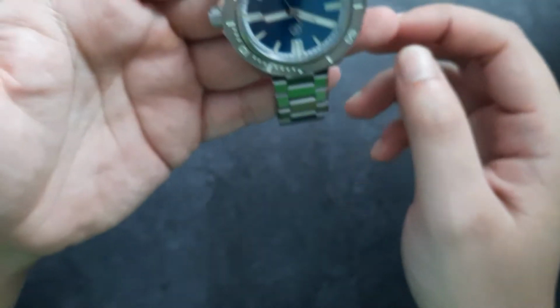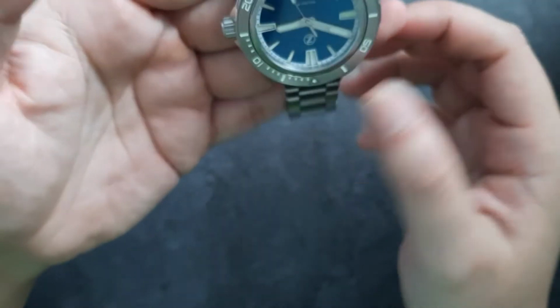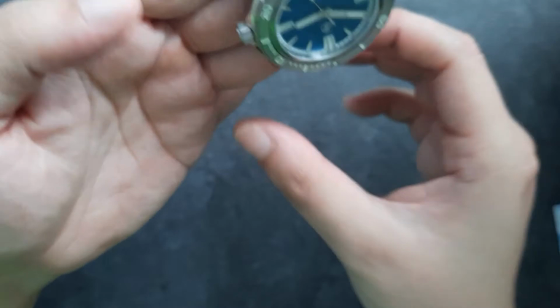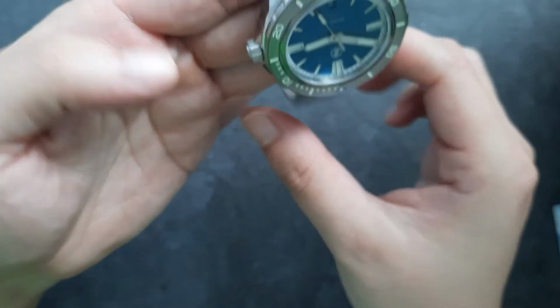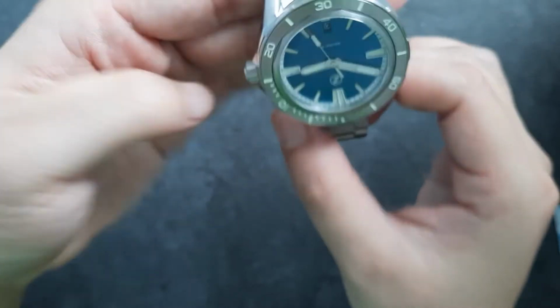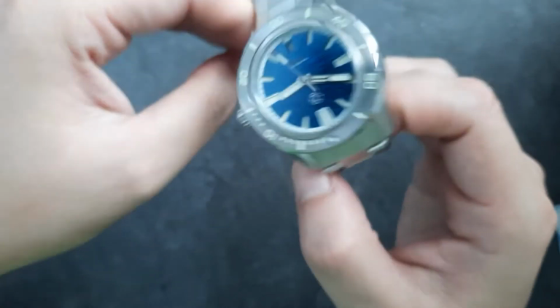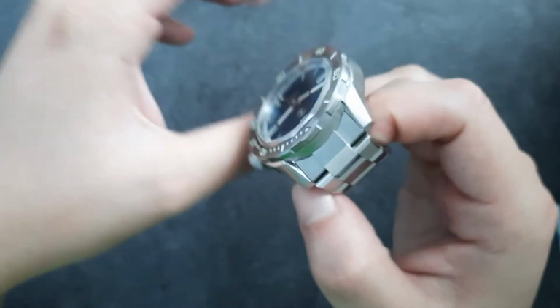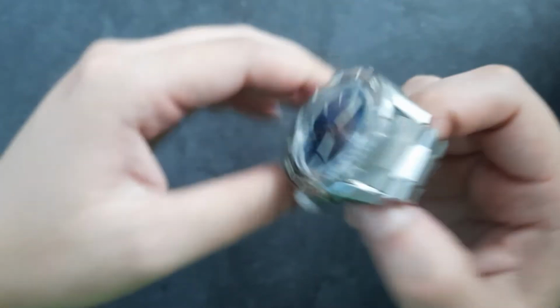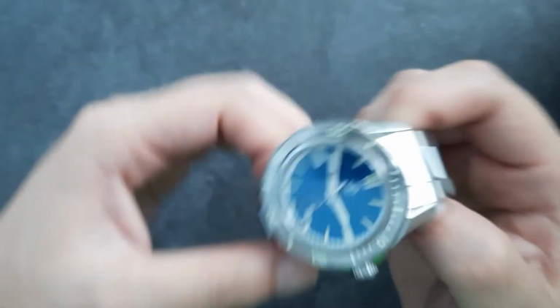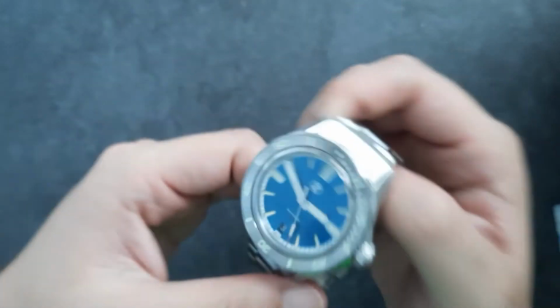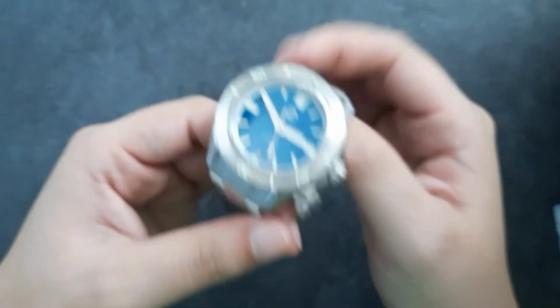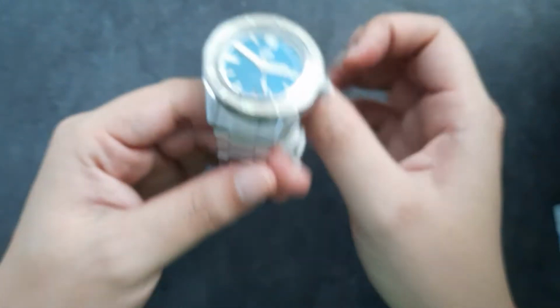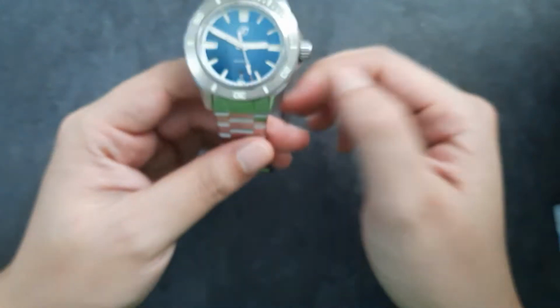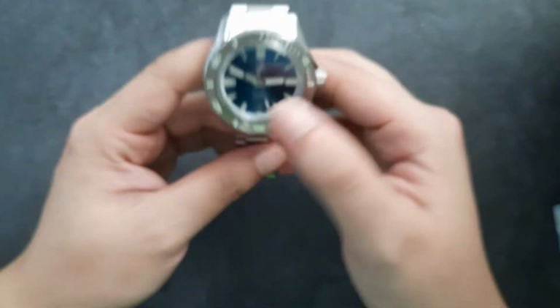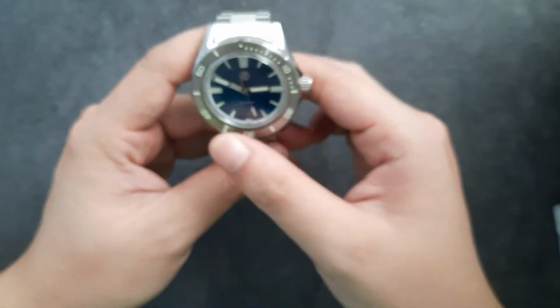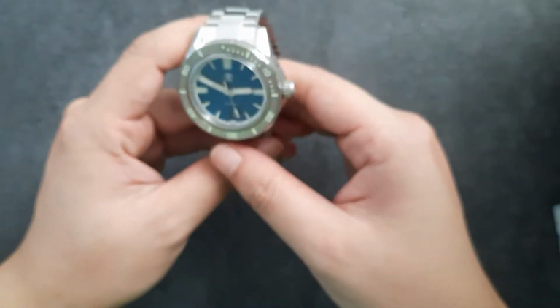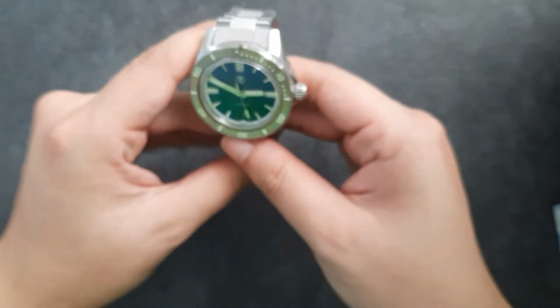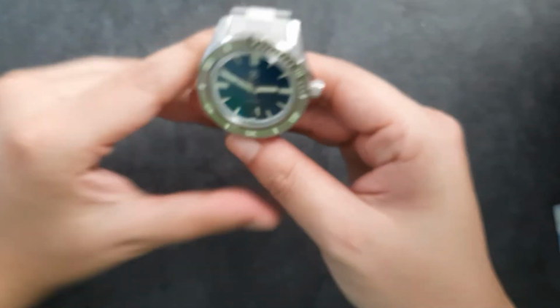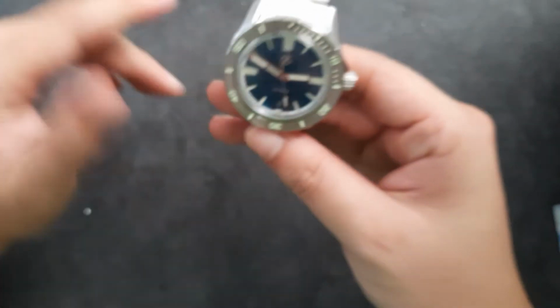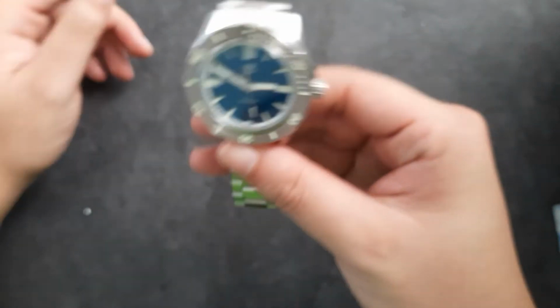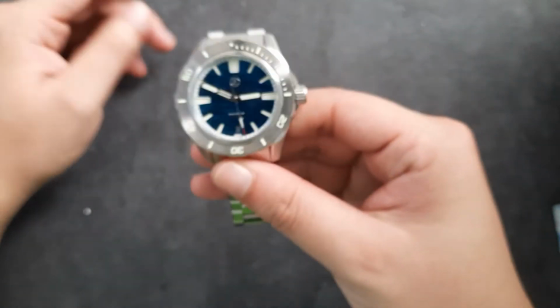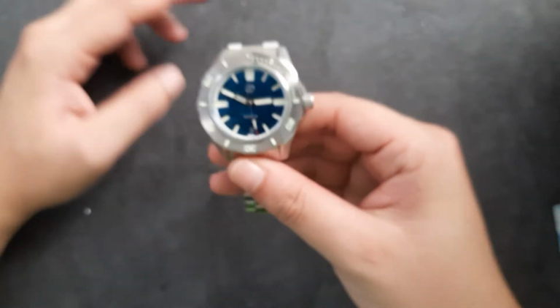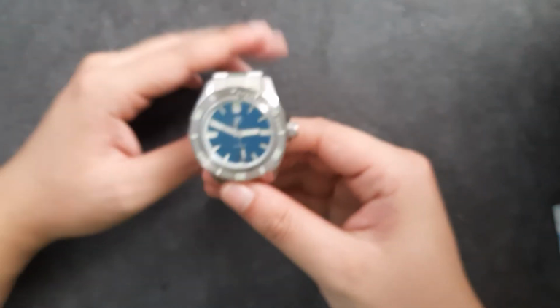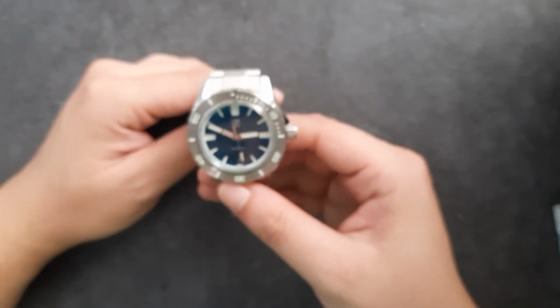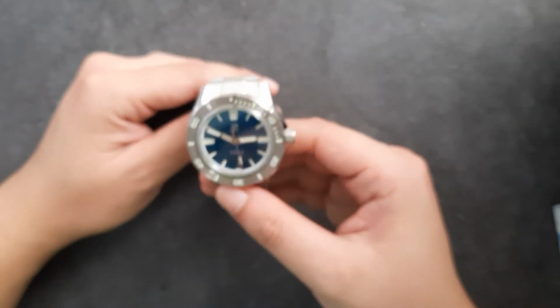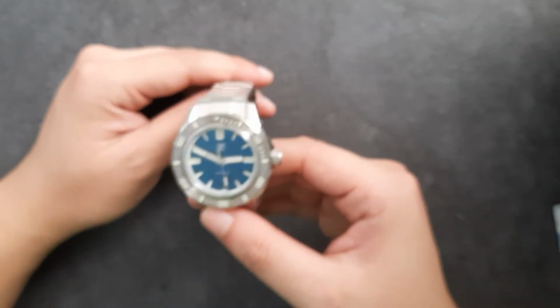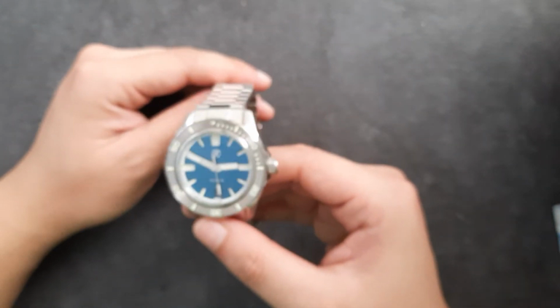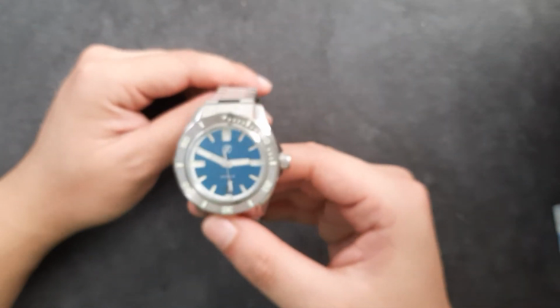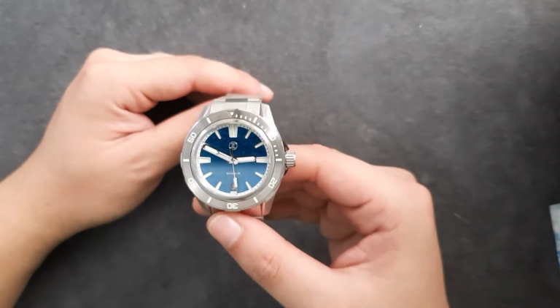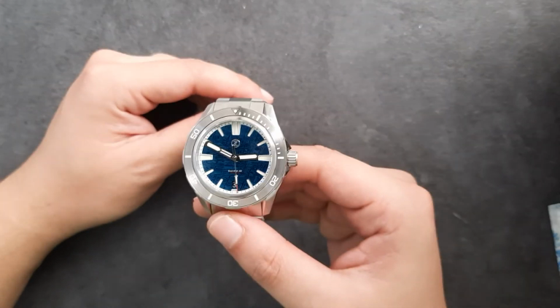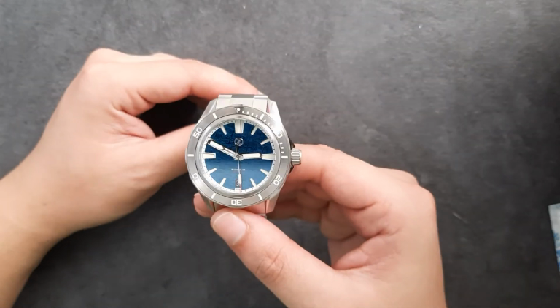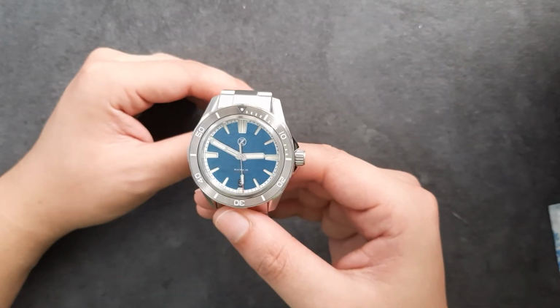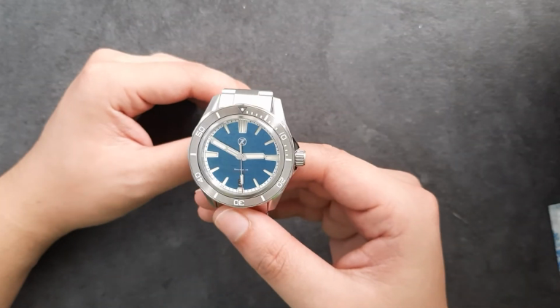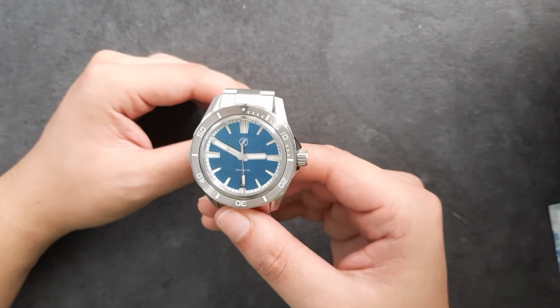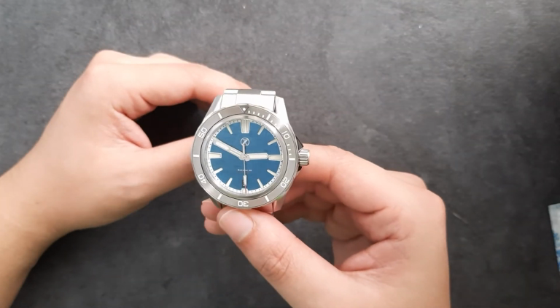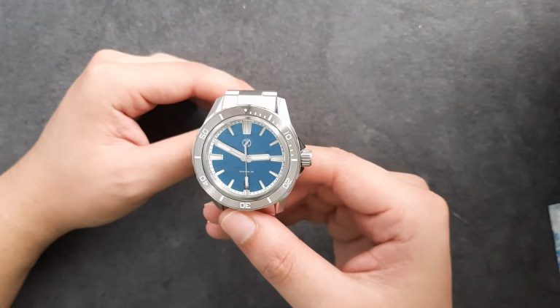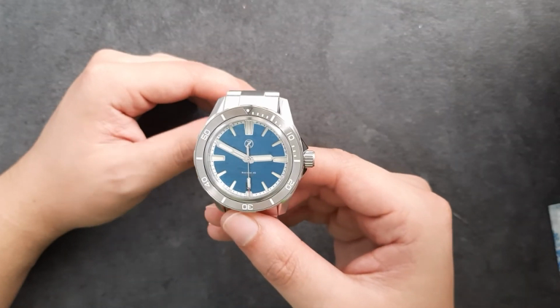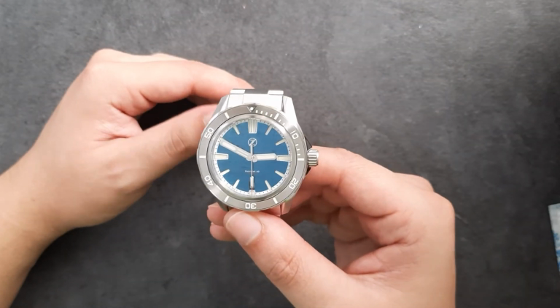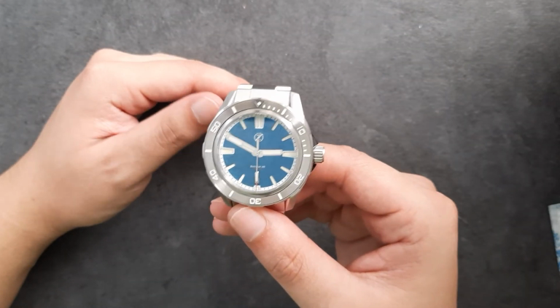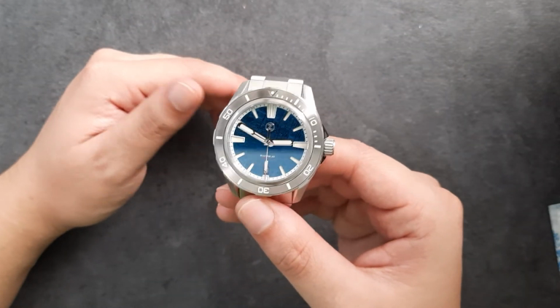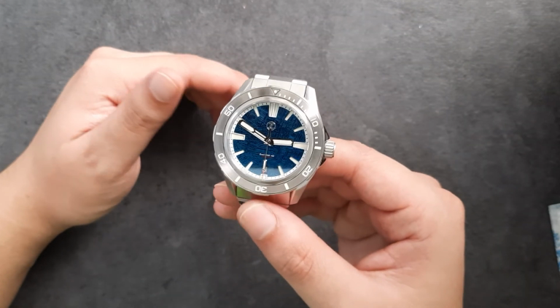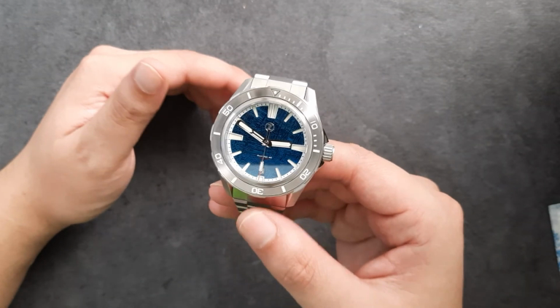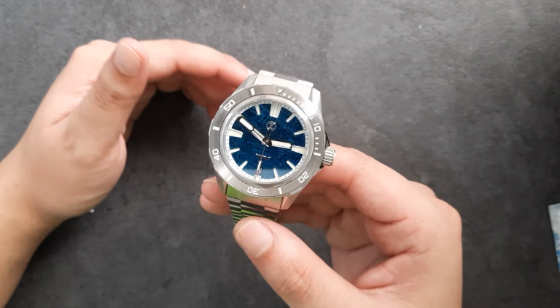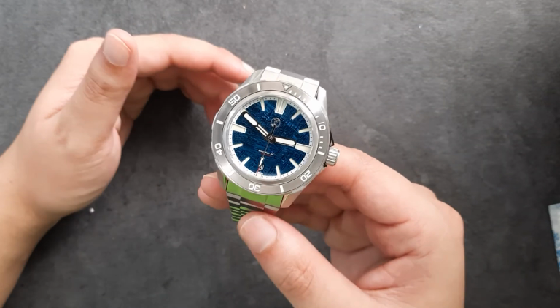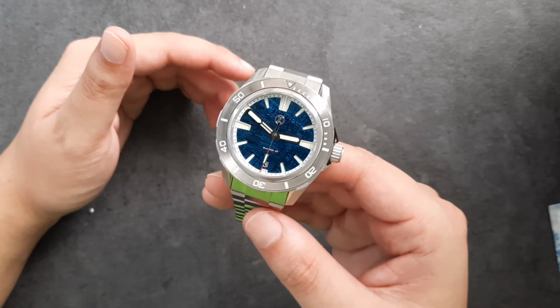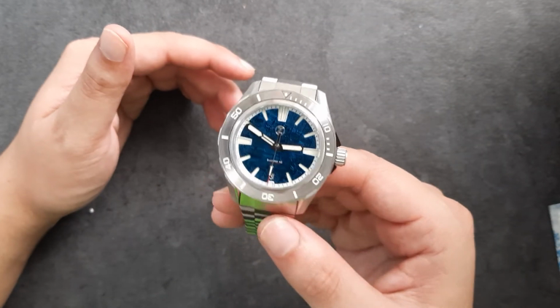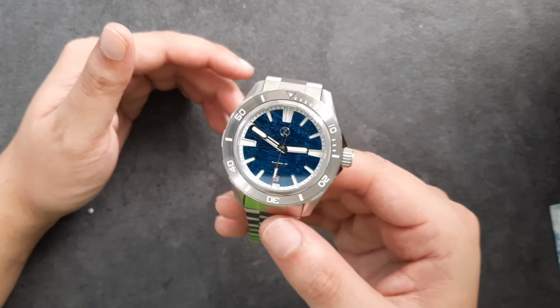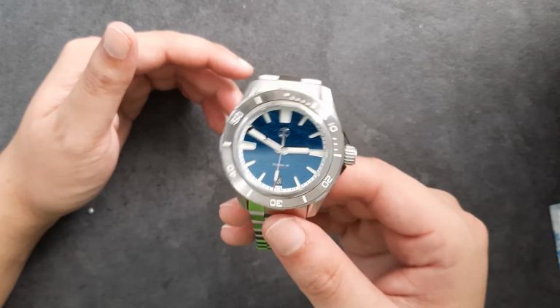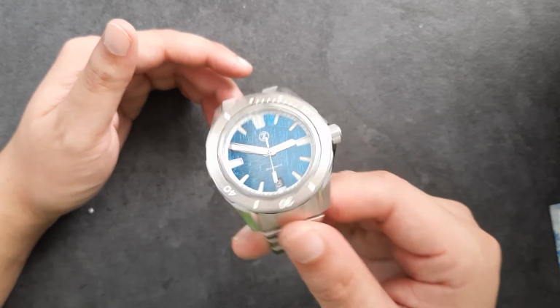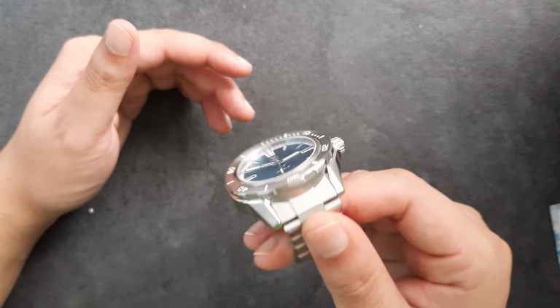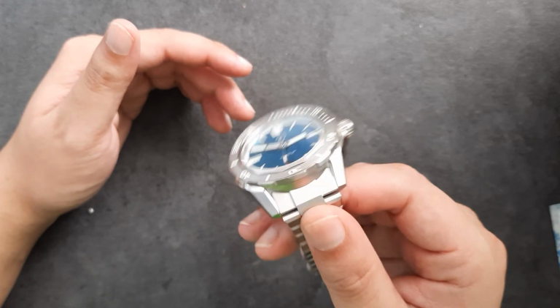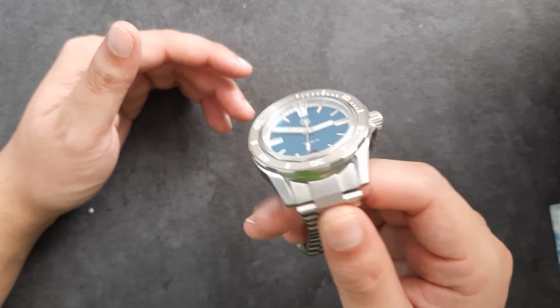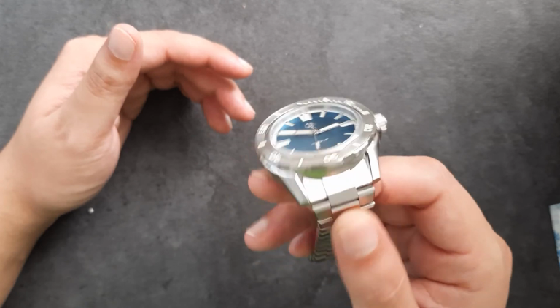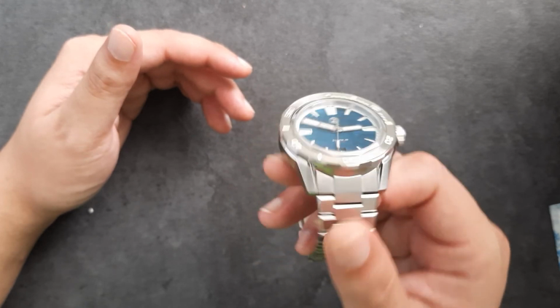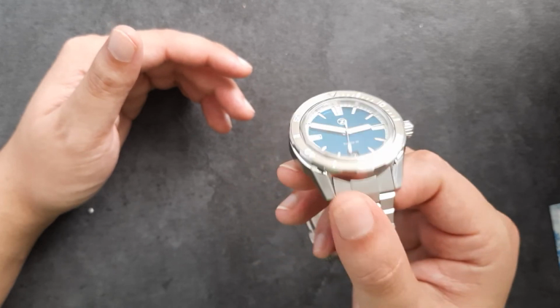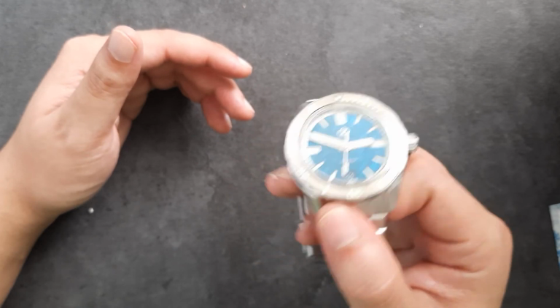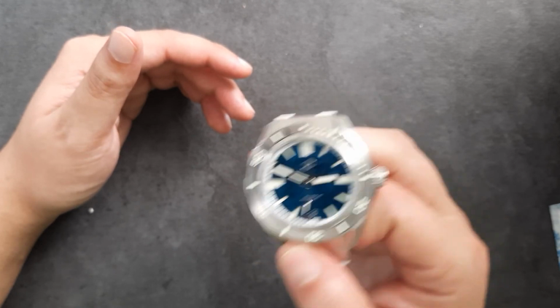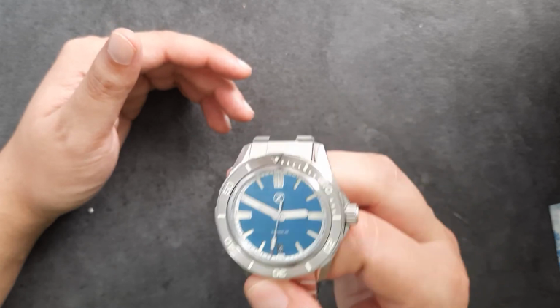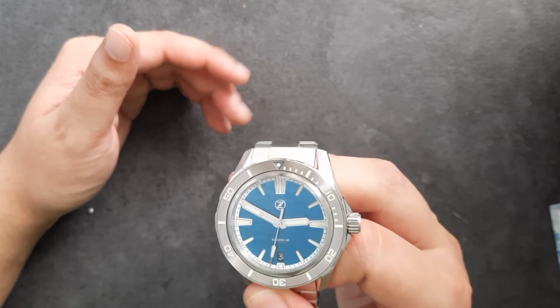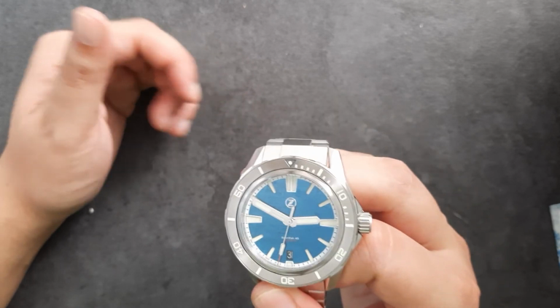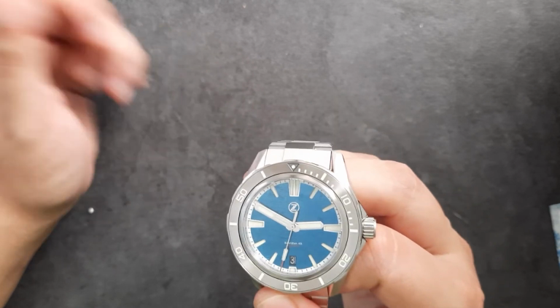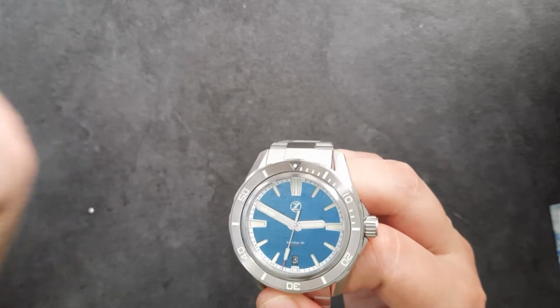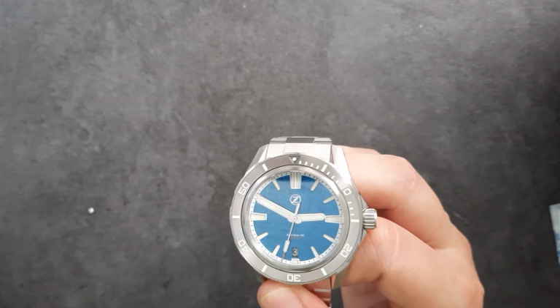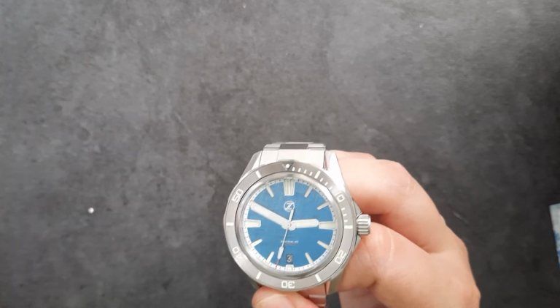Okay guys, thank you very much for this video. I'll let you guys know when I do the full review. Thanks guys, and stay ready.